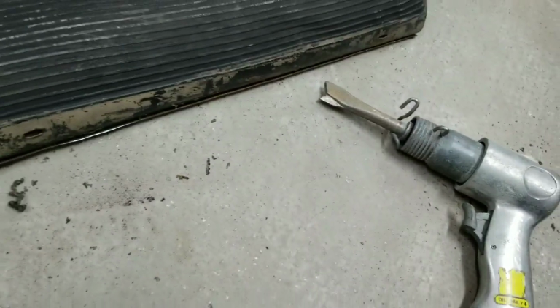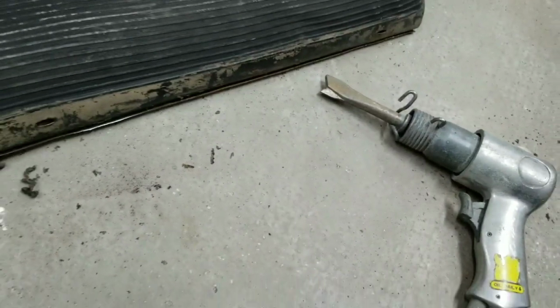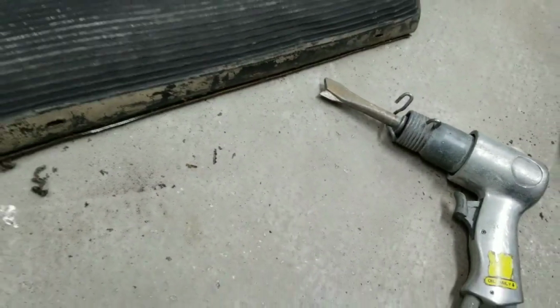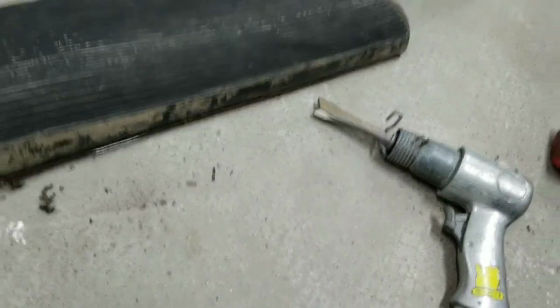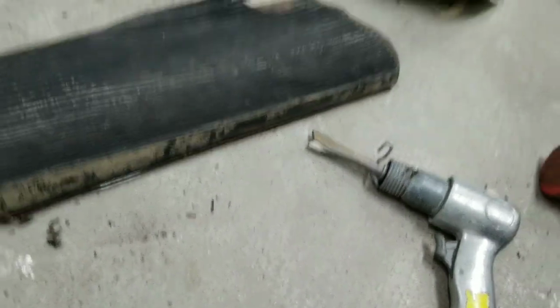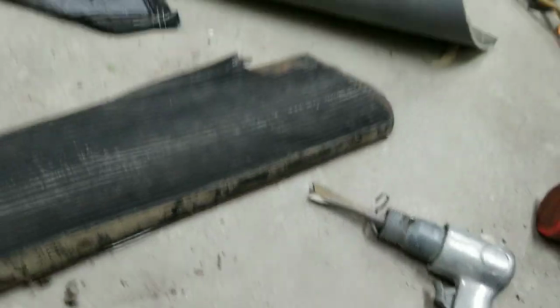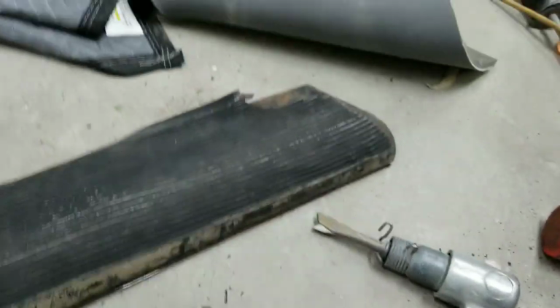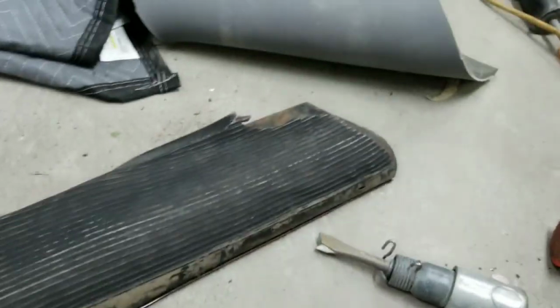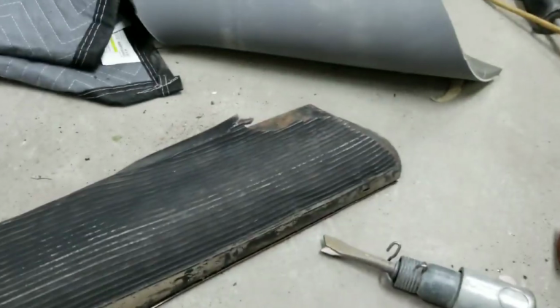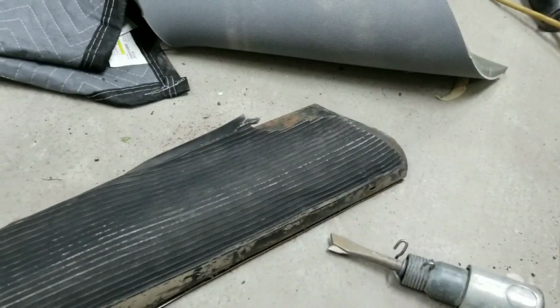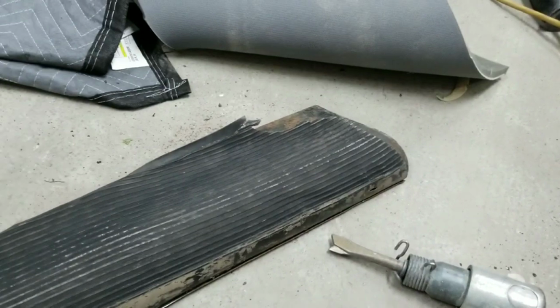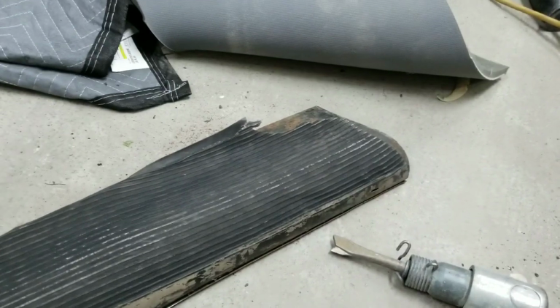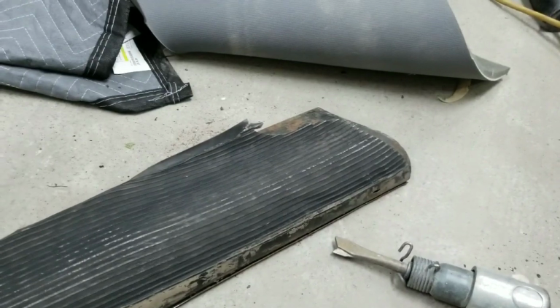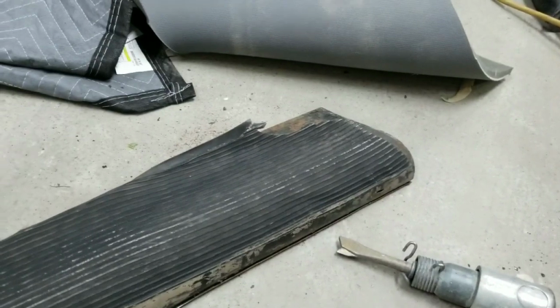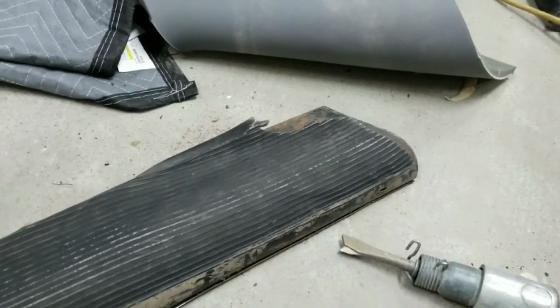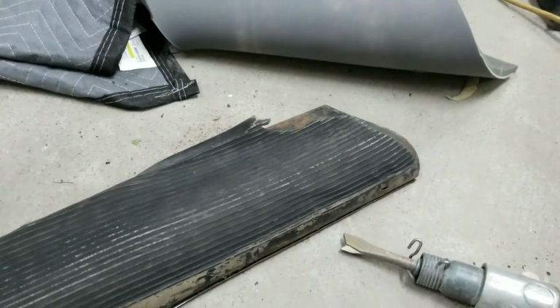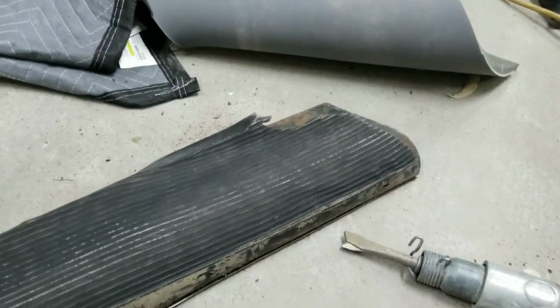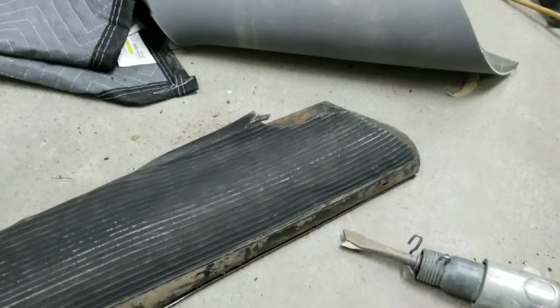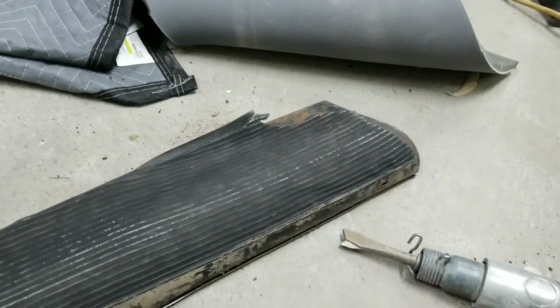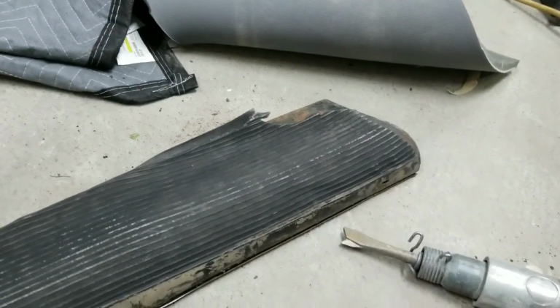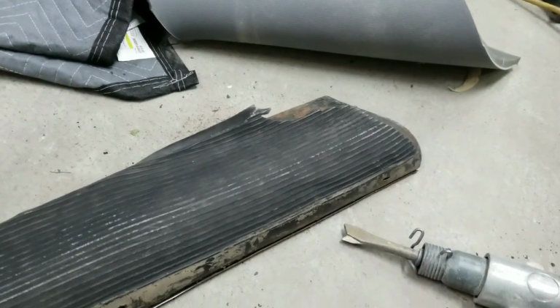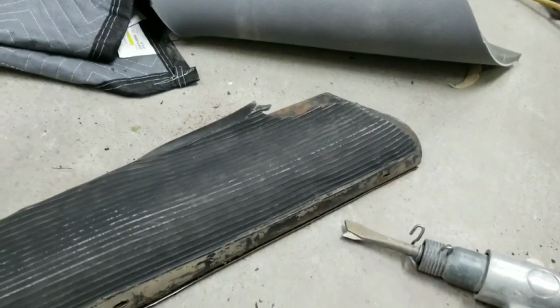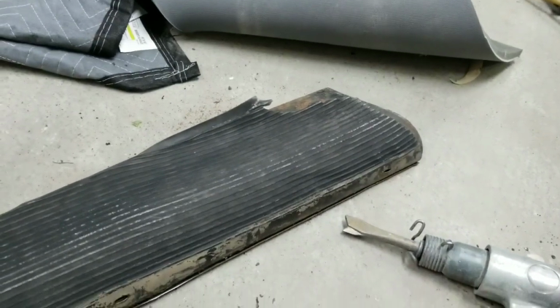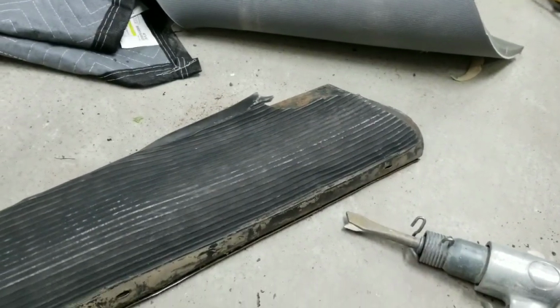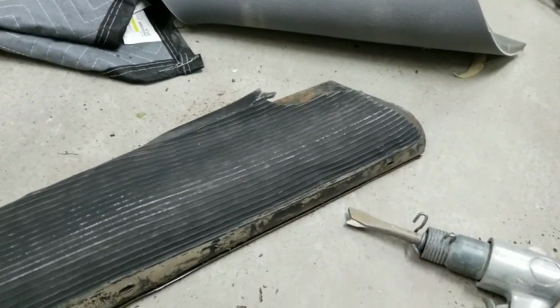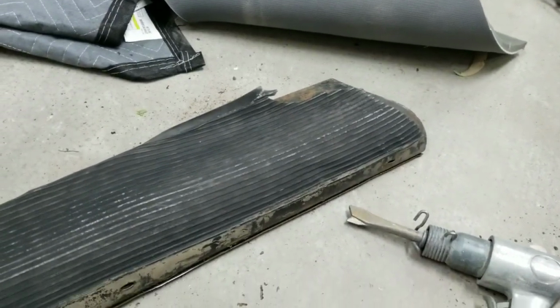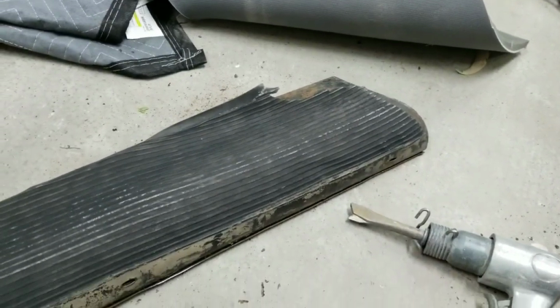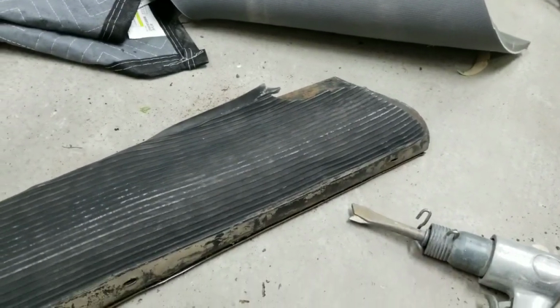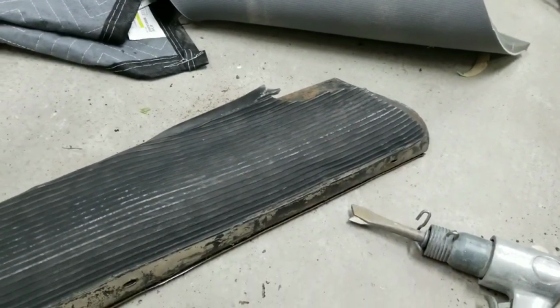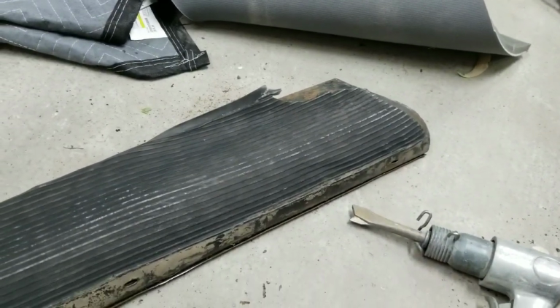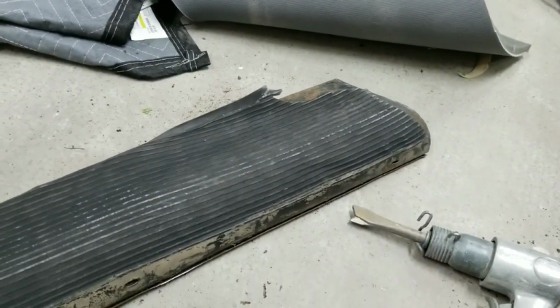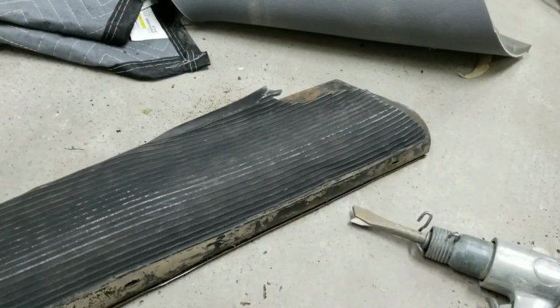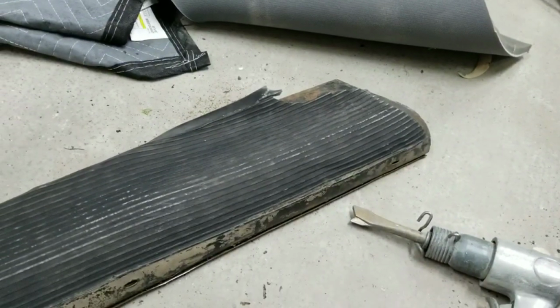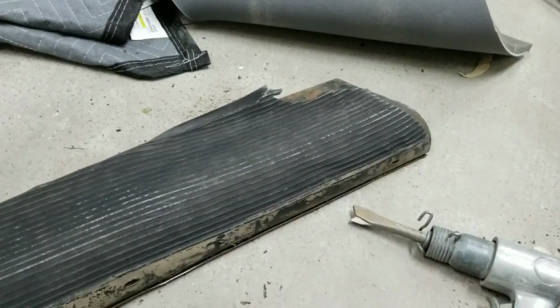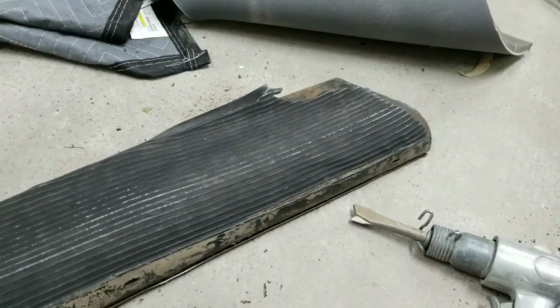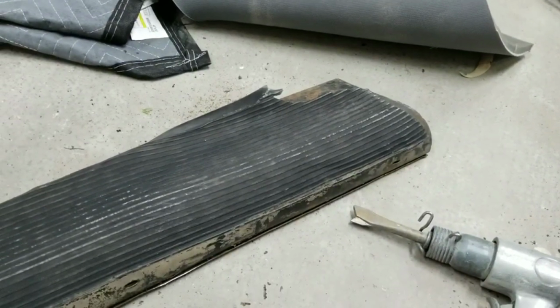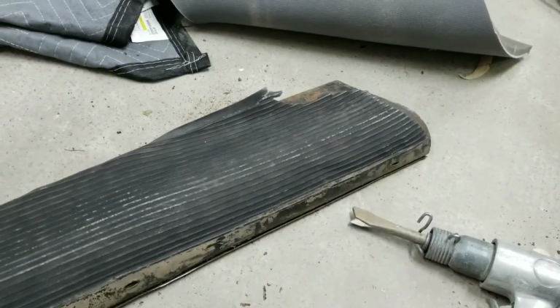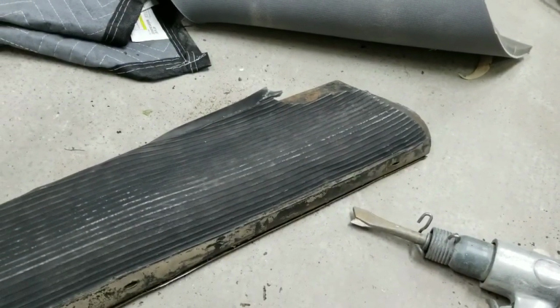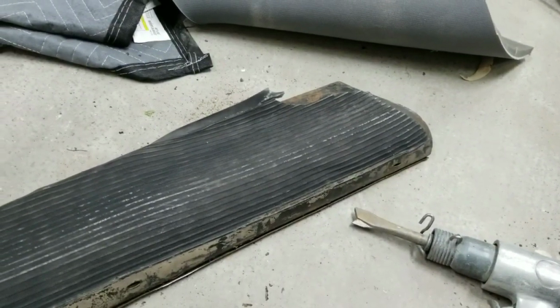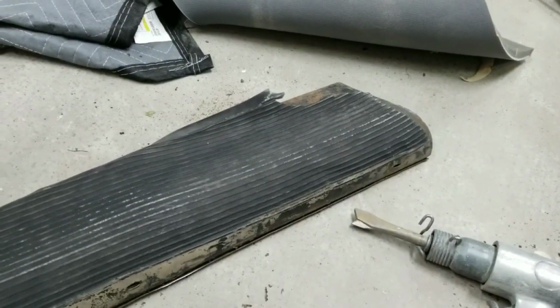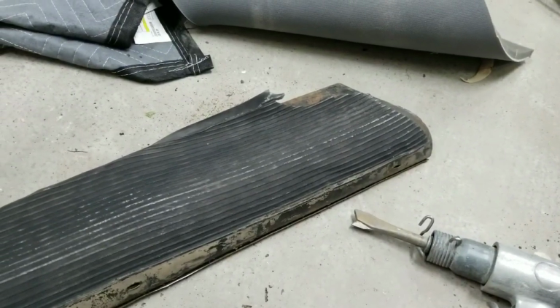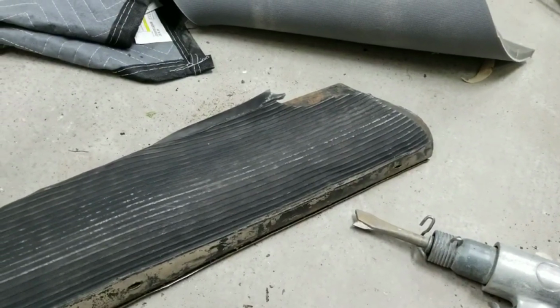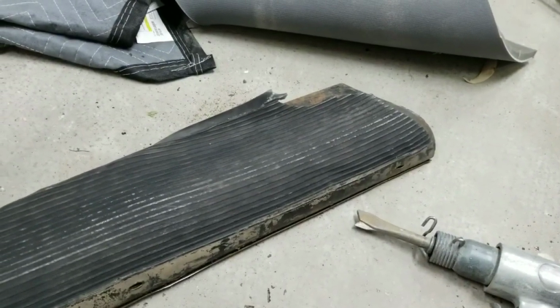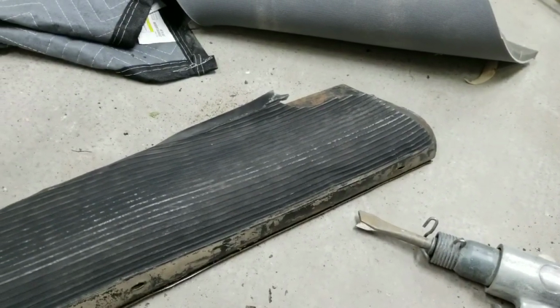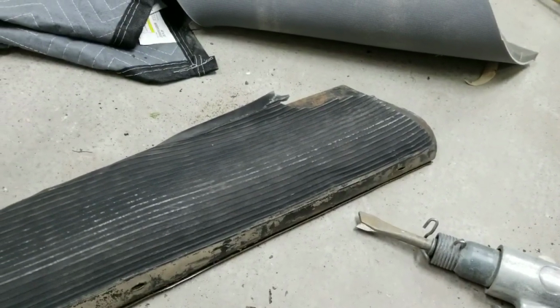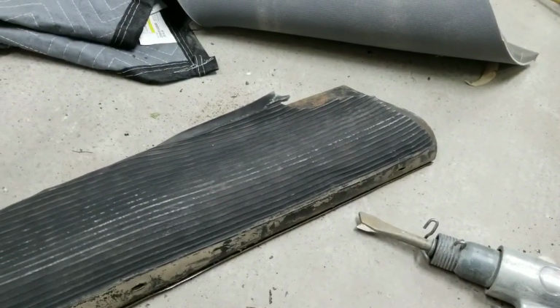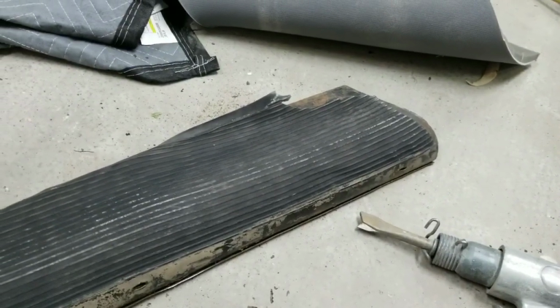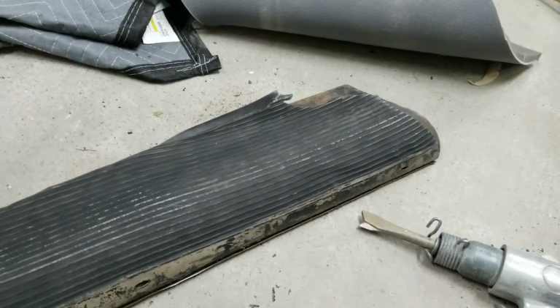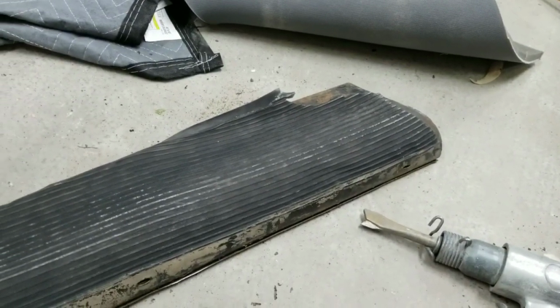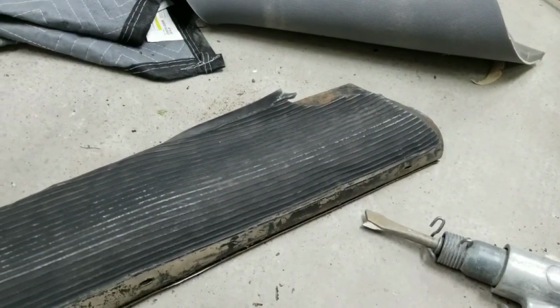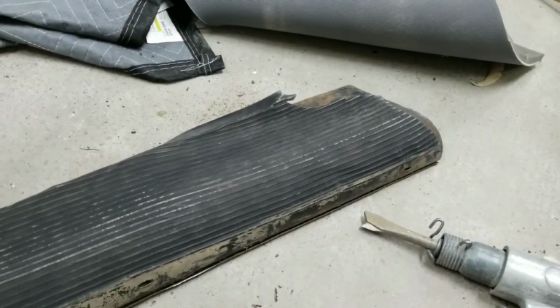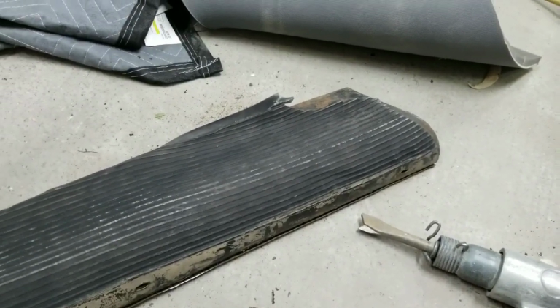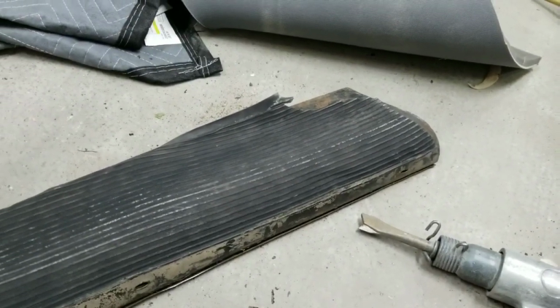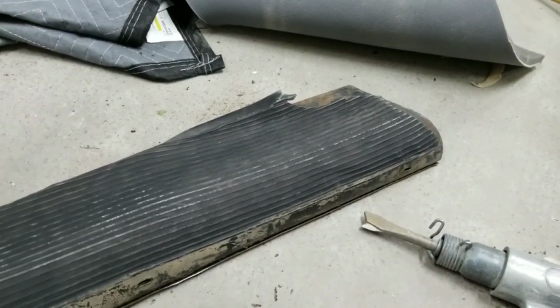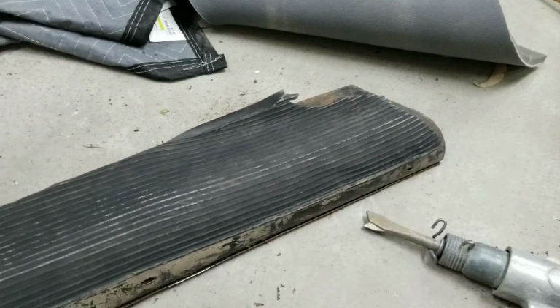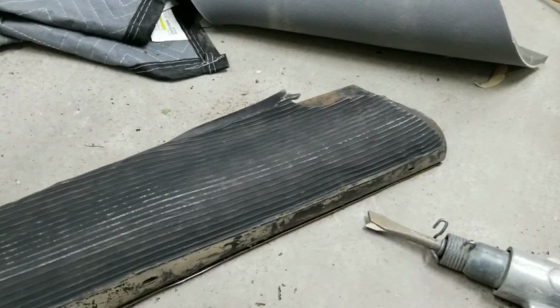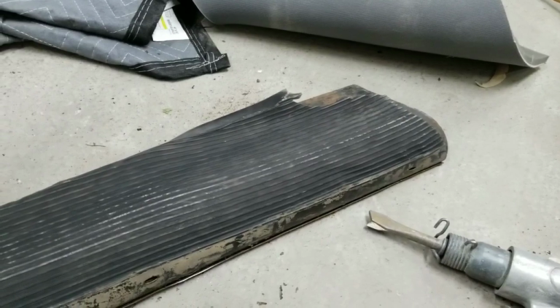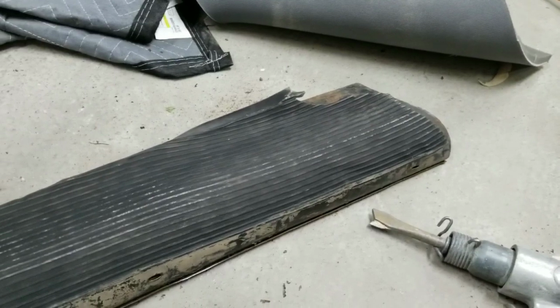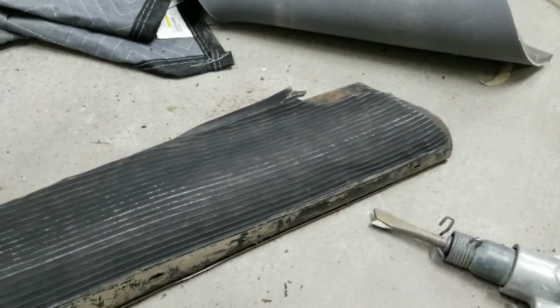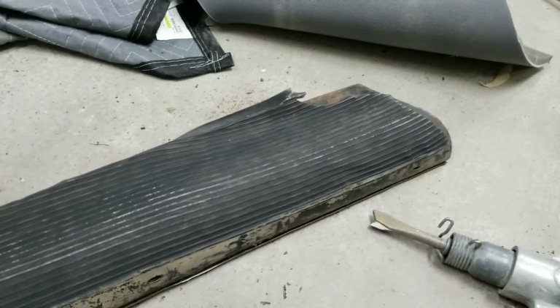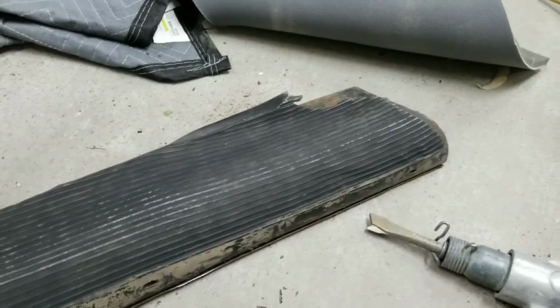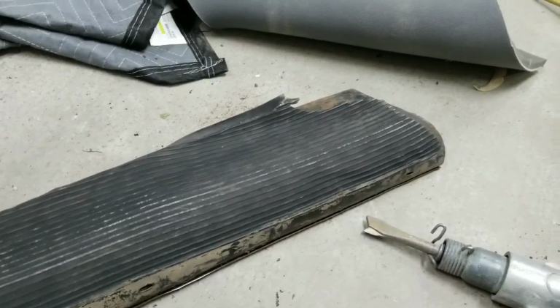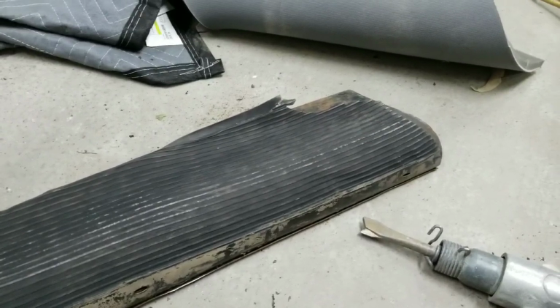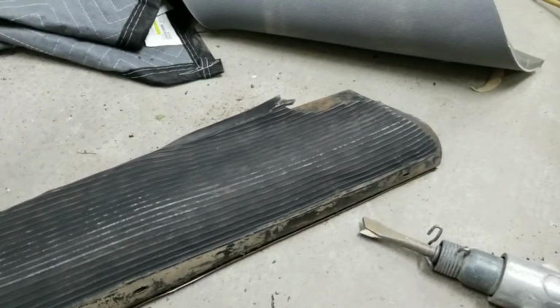Originally these were going to be my patina running boards, but I'm not going patina now — not totally patina. It's going to be like a middle of the road type of thing.